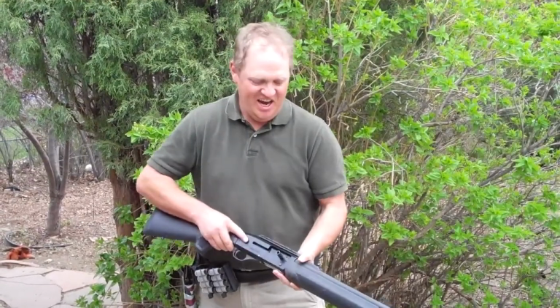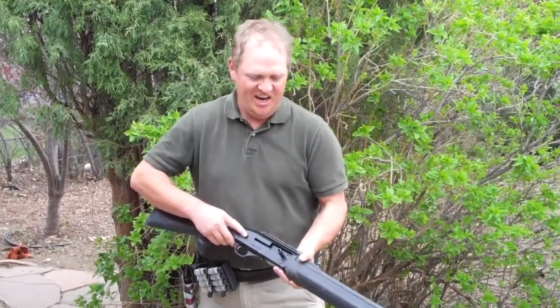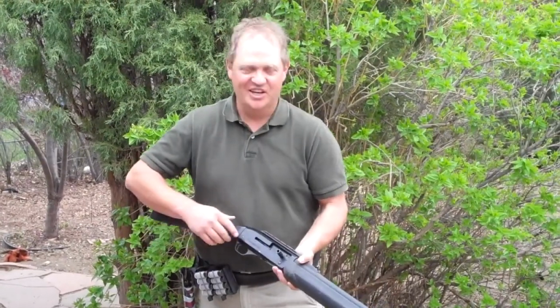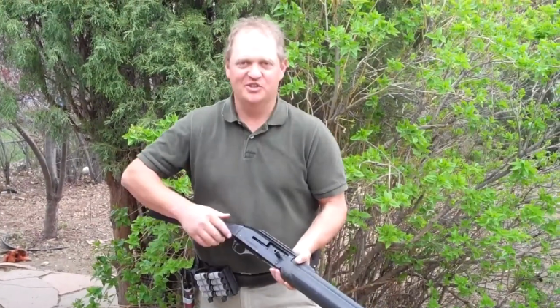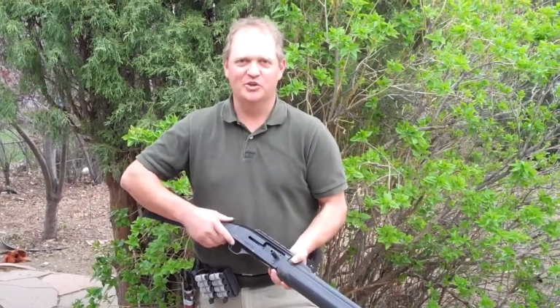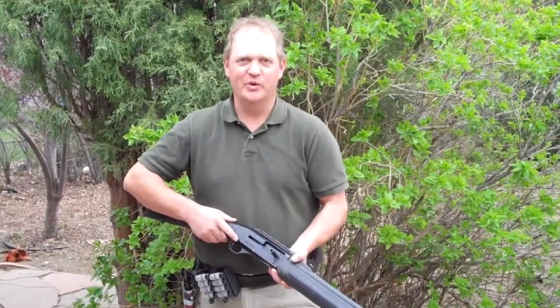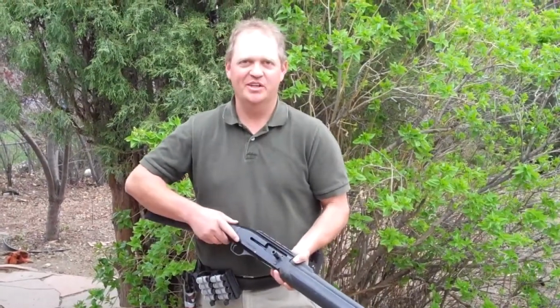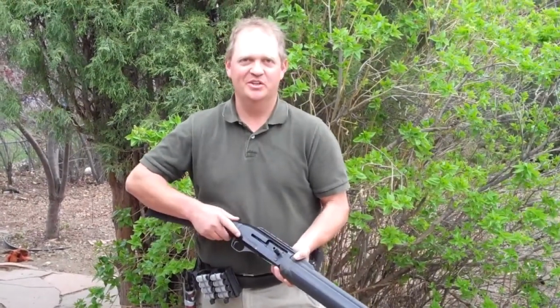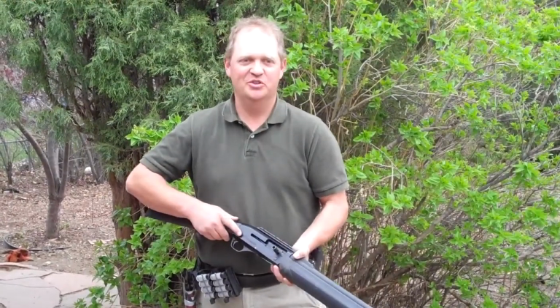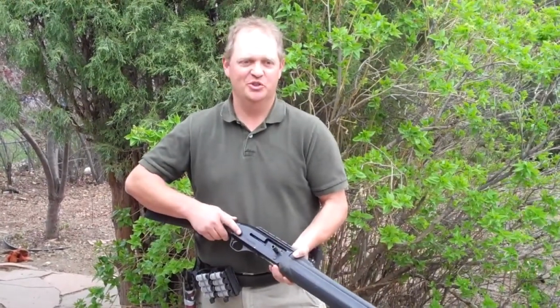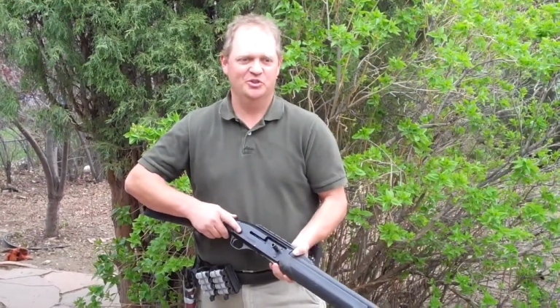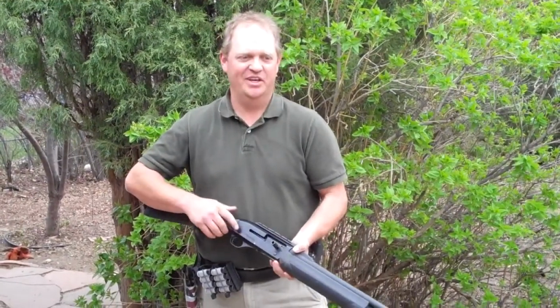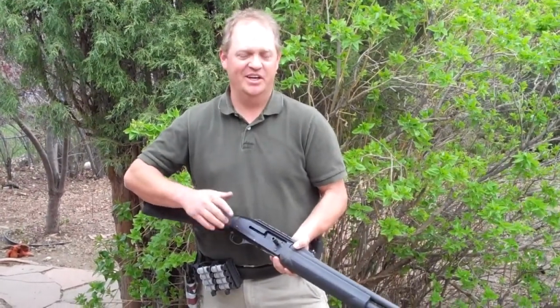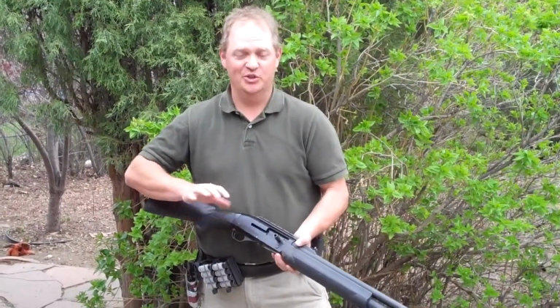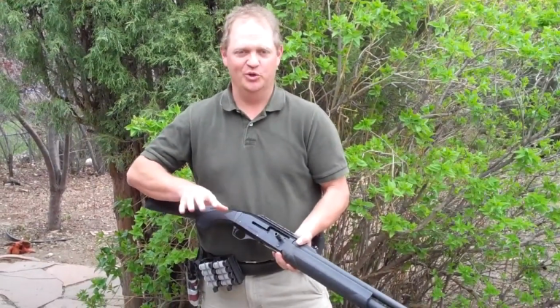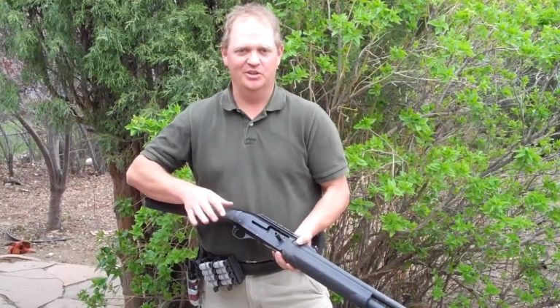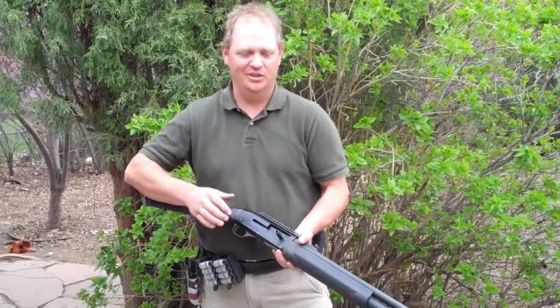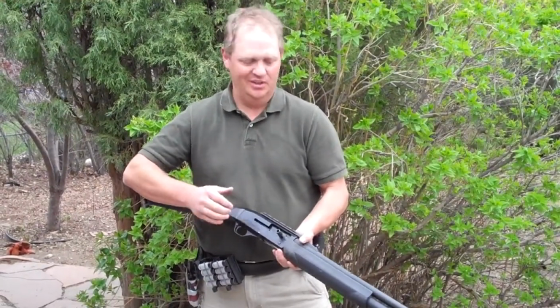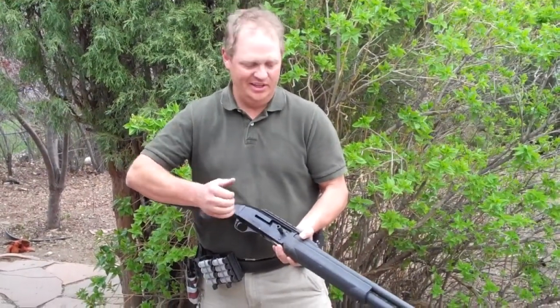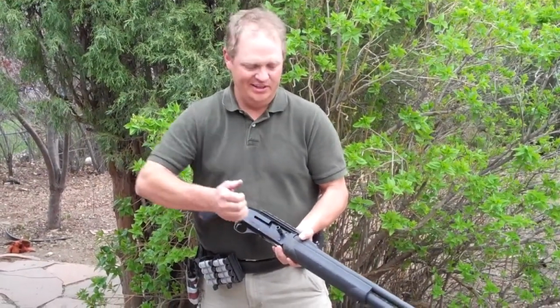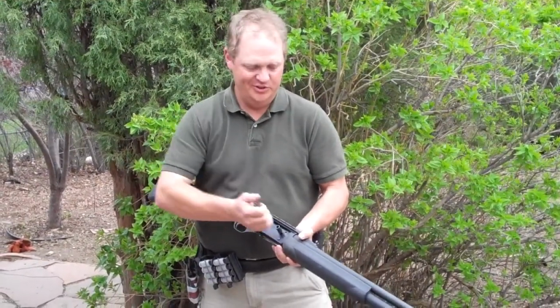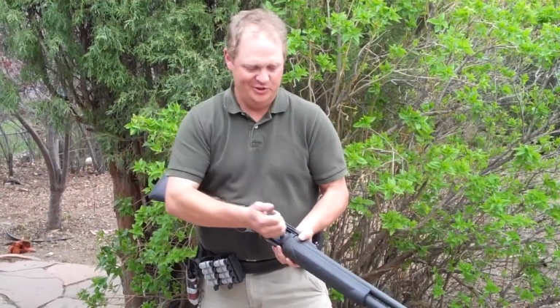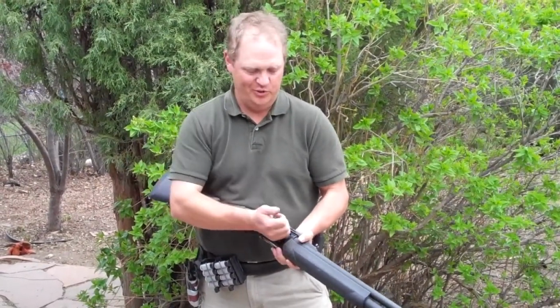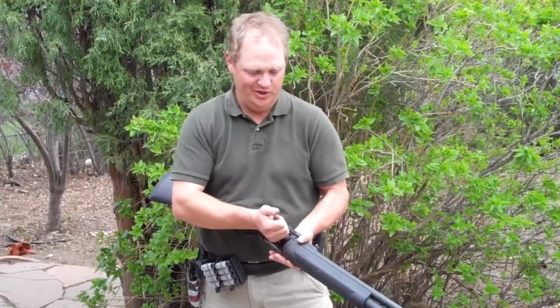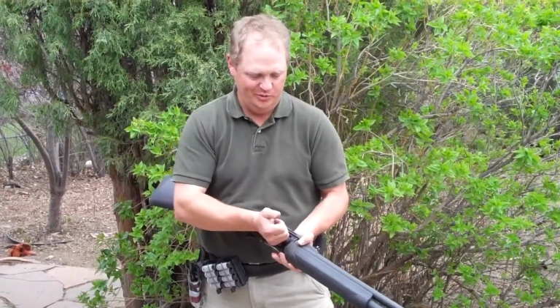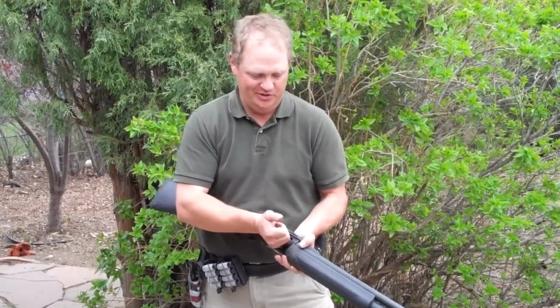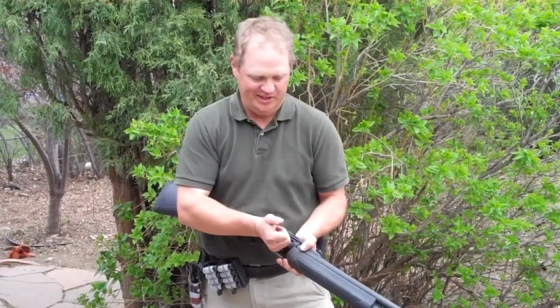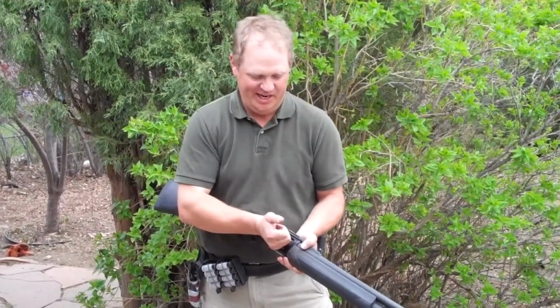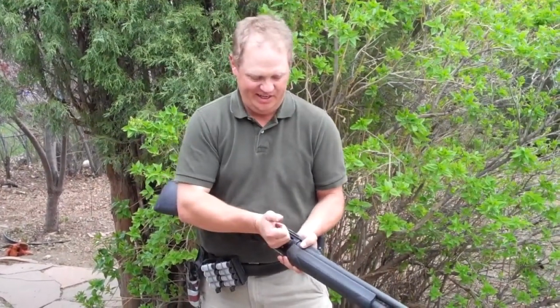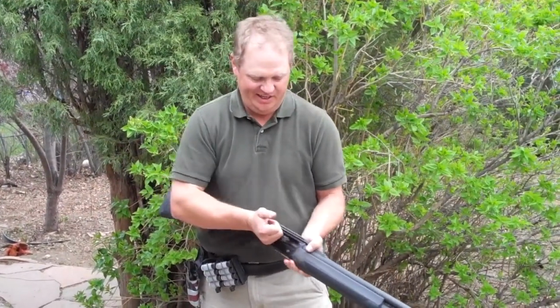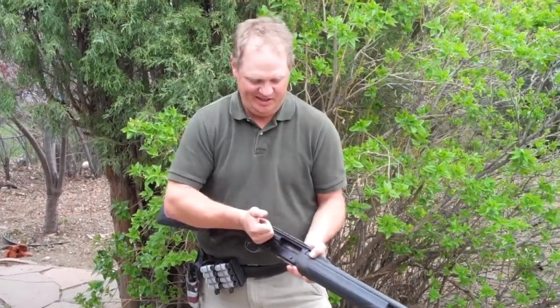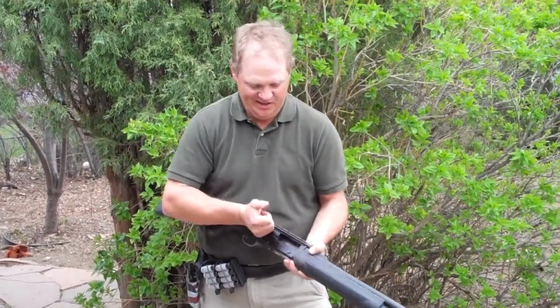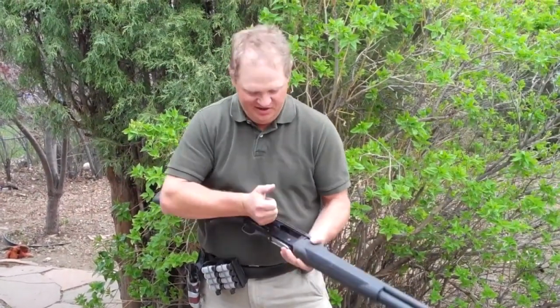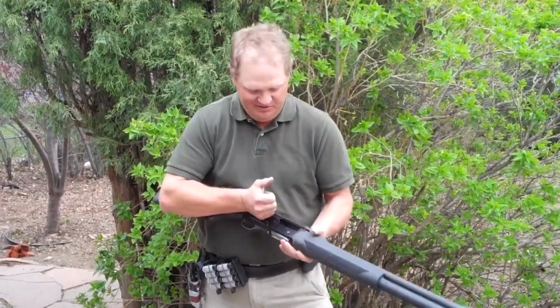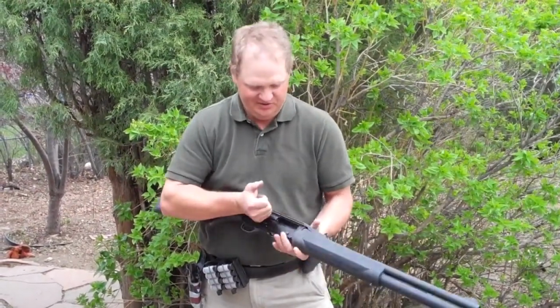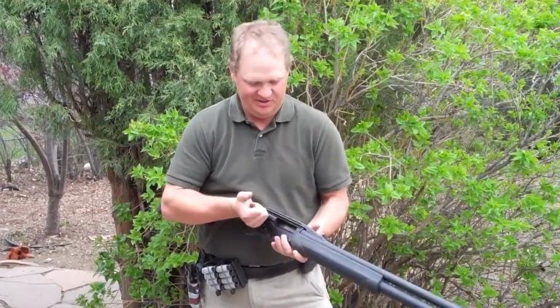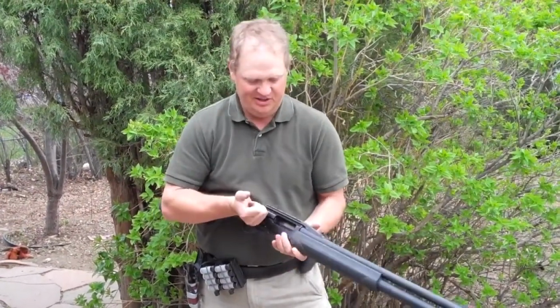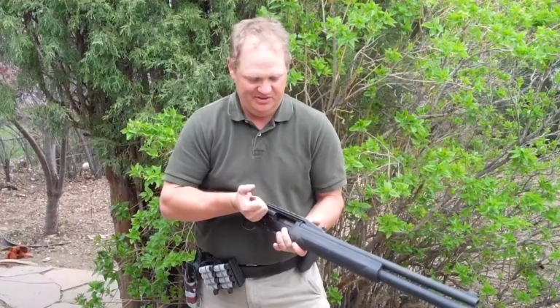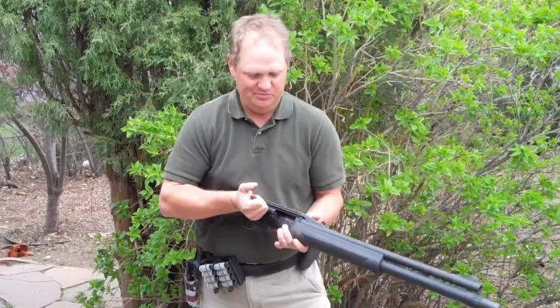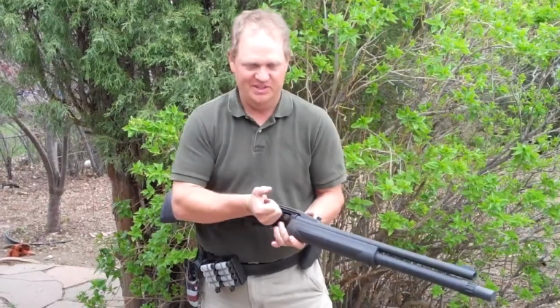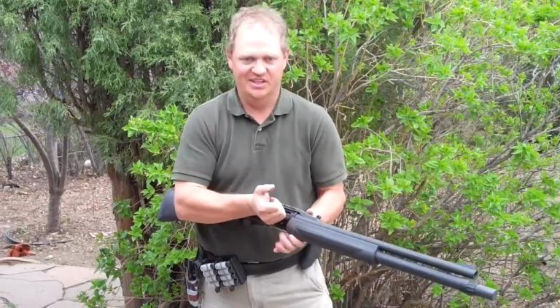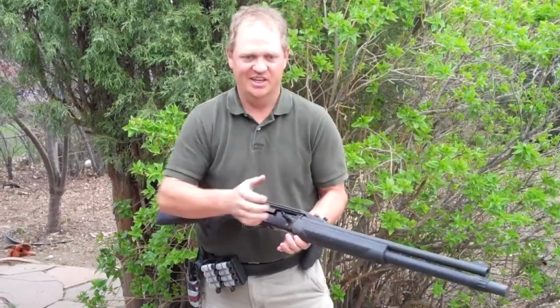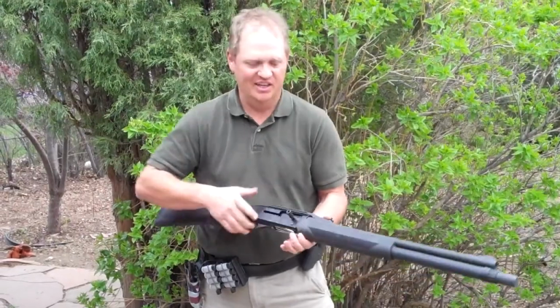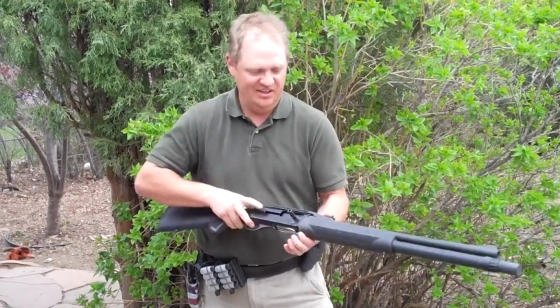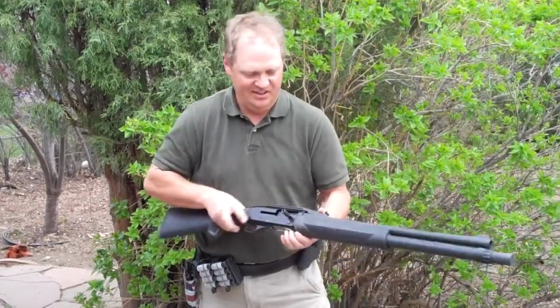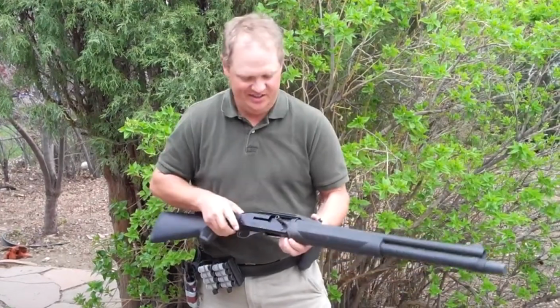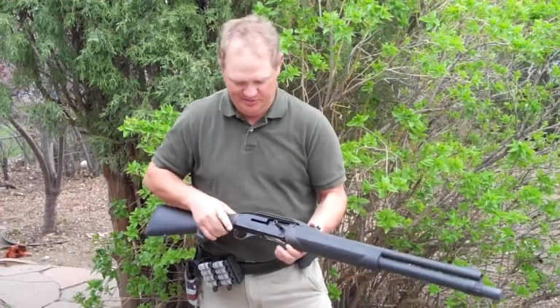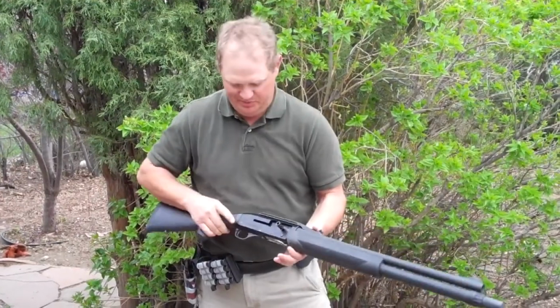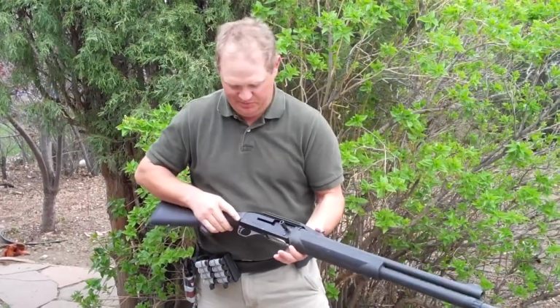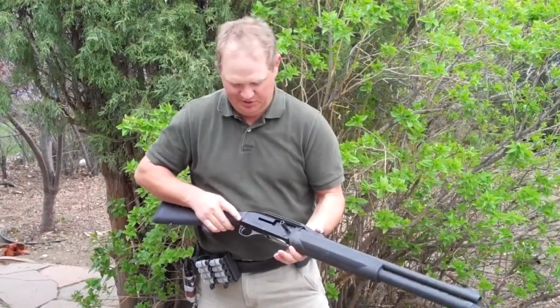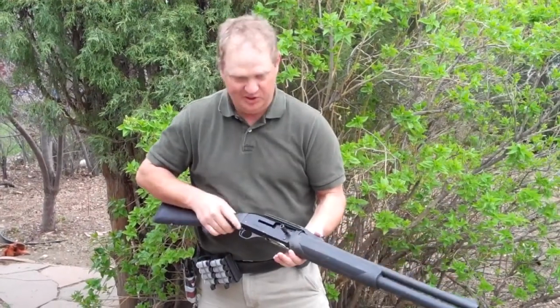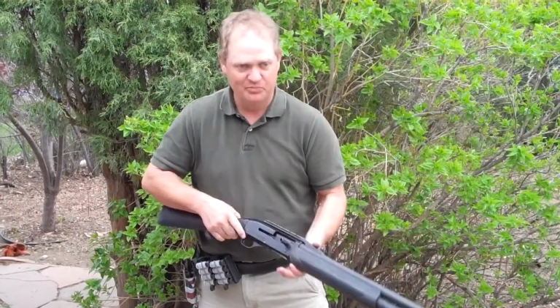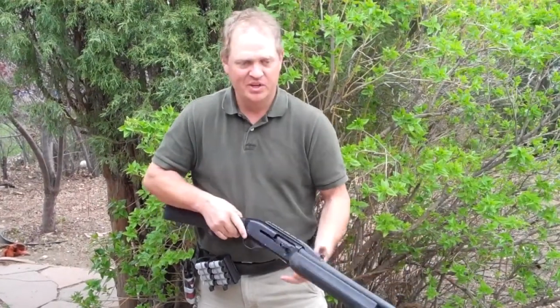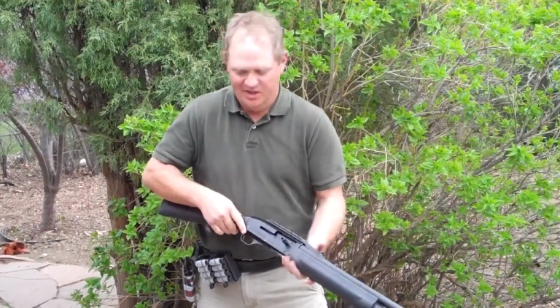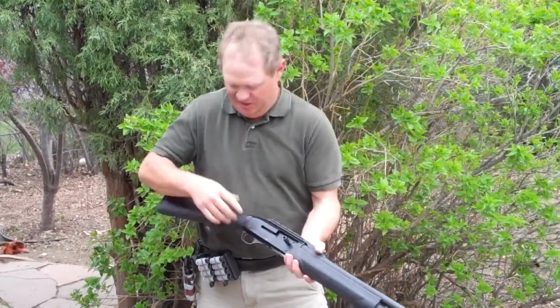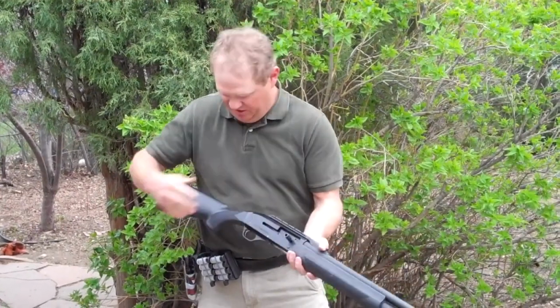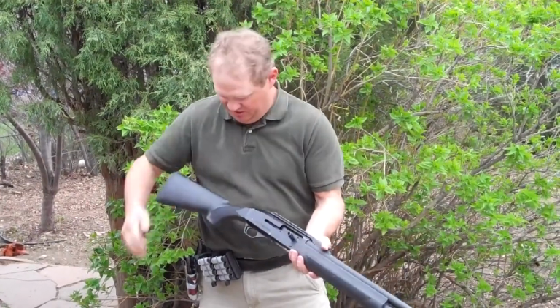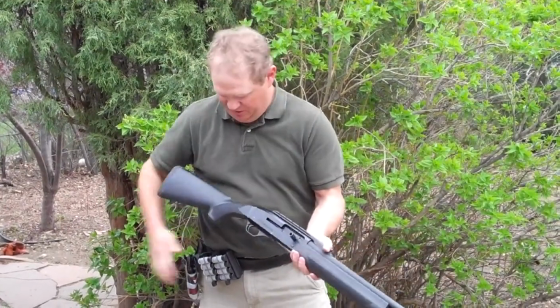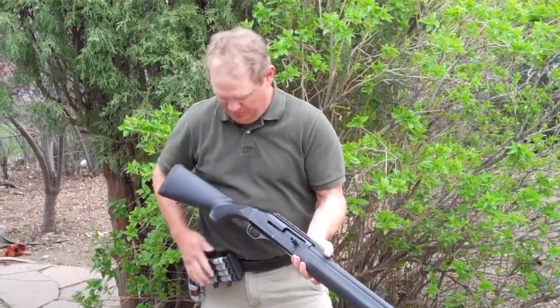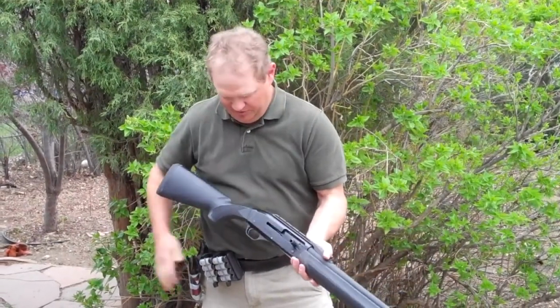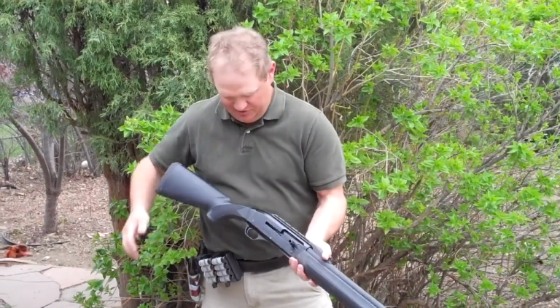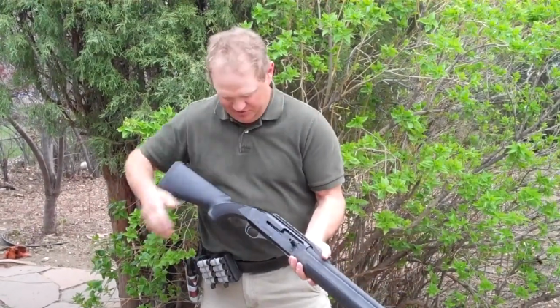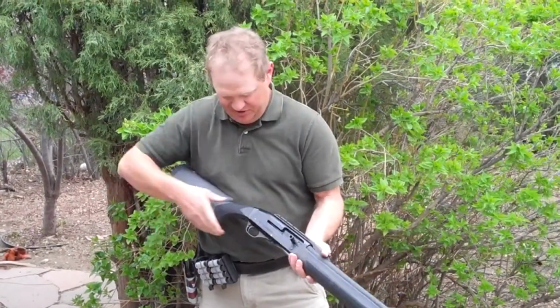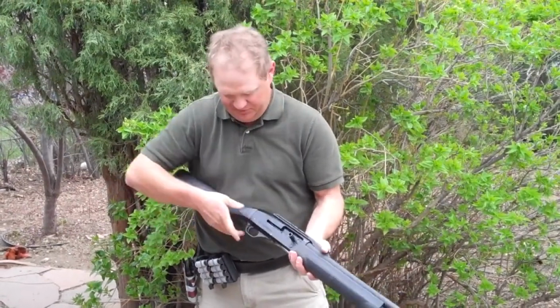All right, so a quick short little tutorial with the caddy. First off, empty there and empty below. Dummy rounds there.